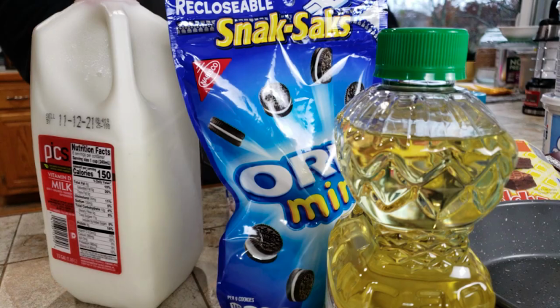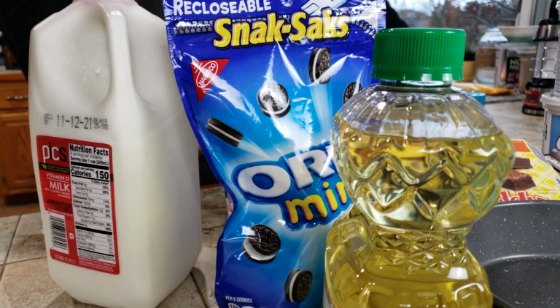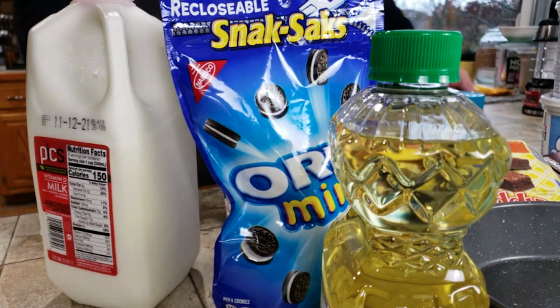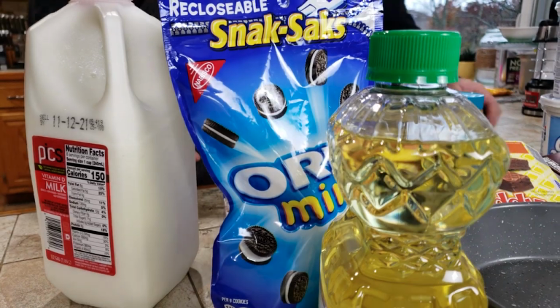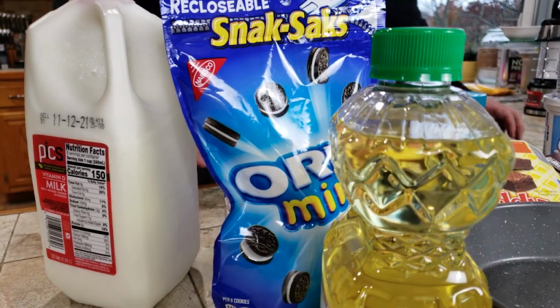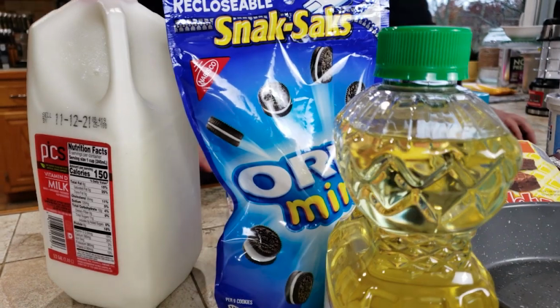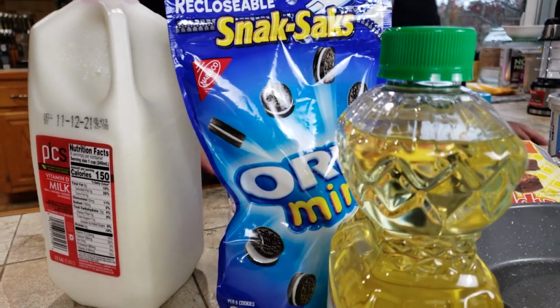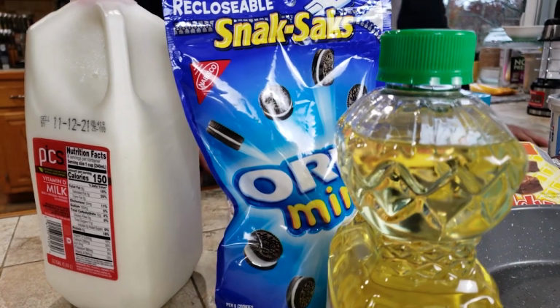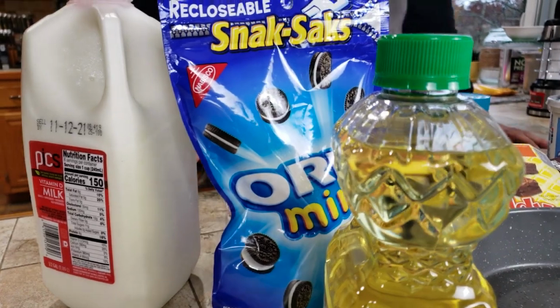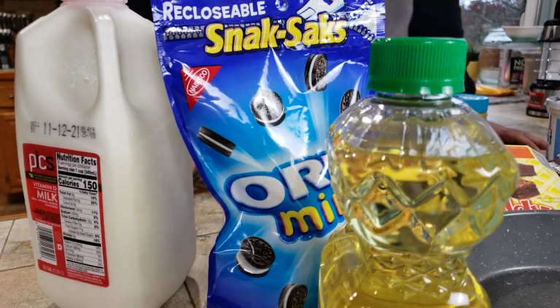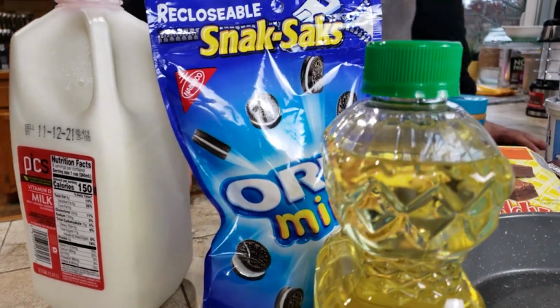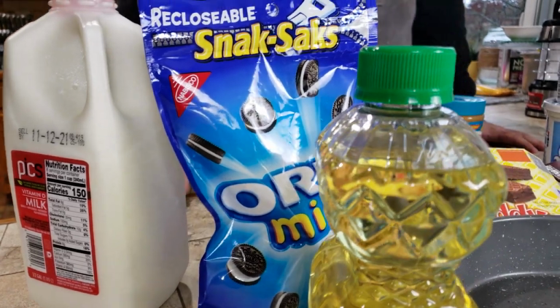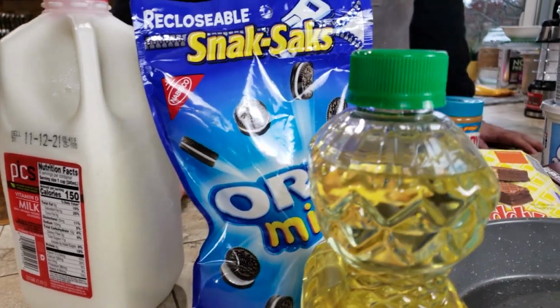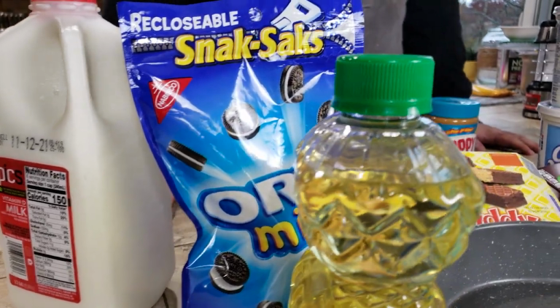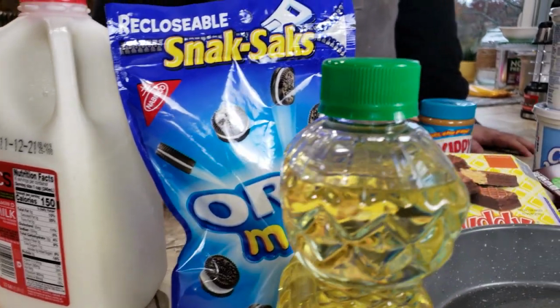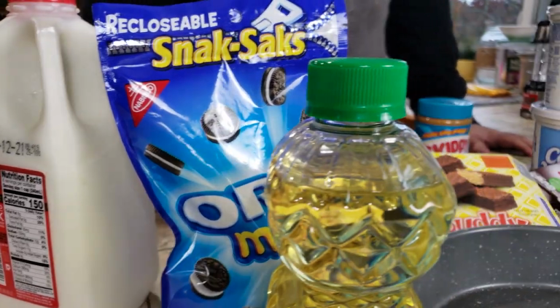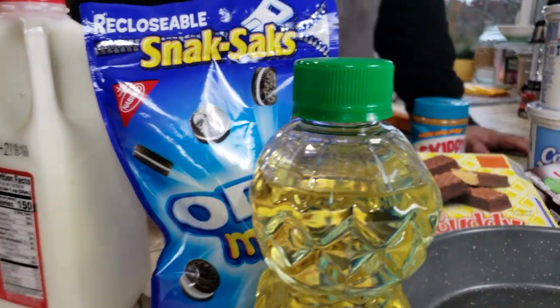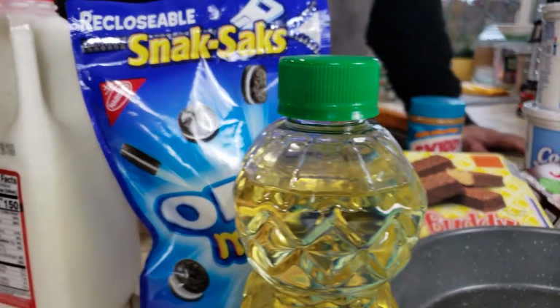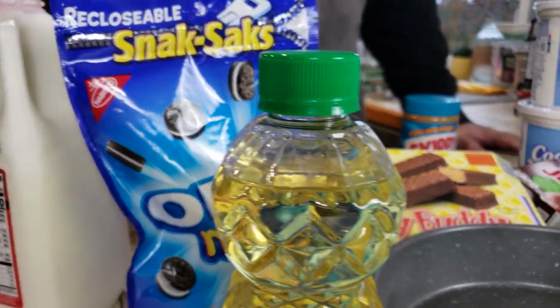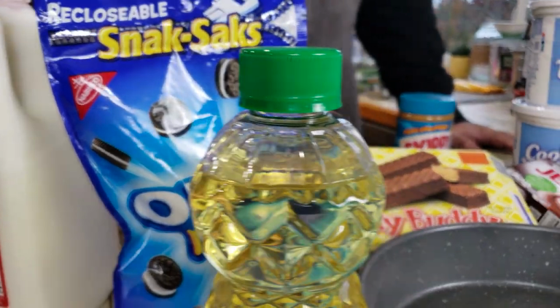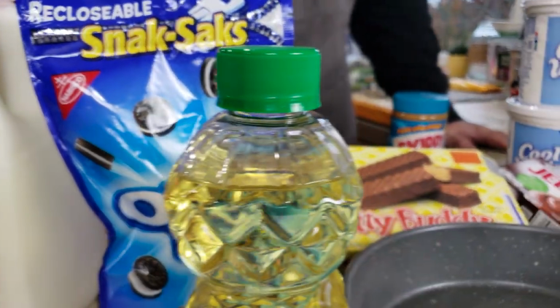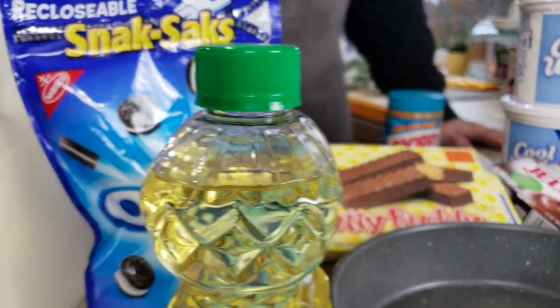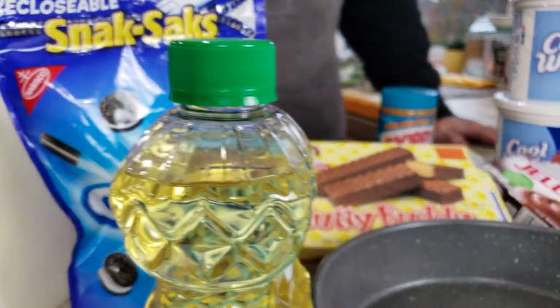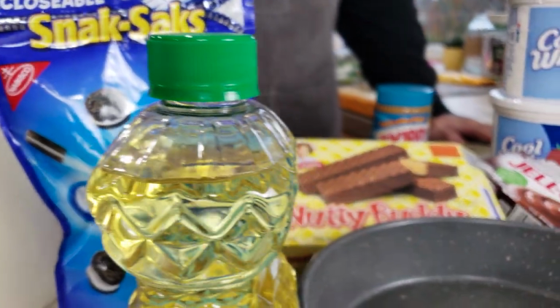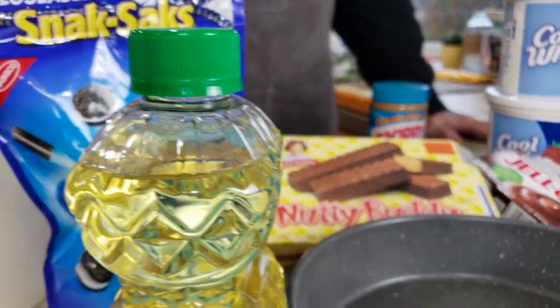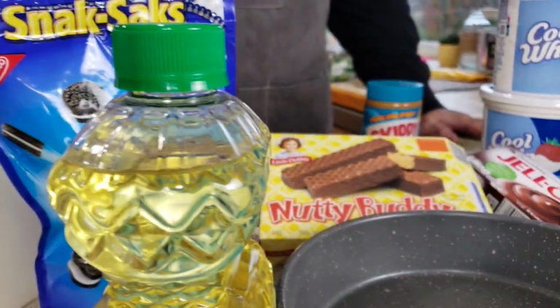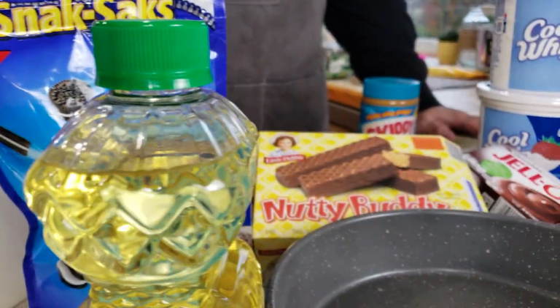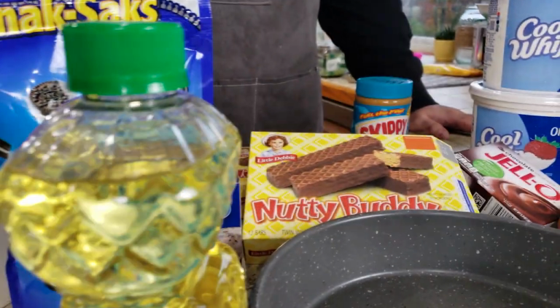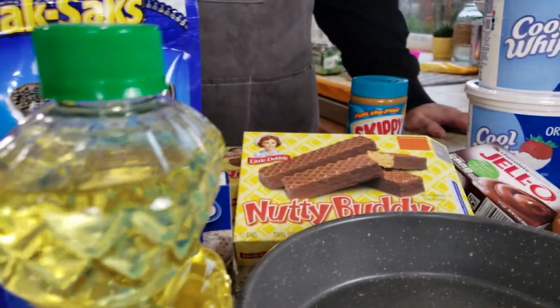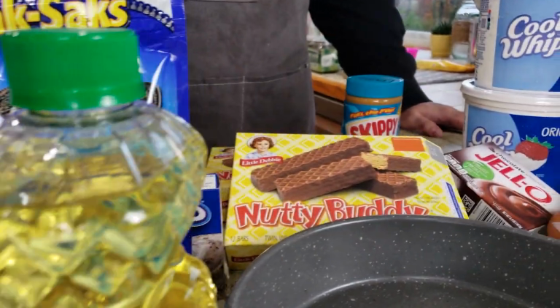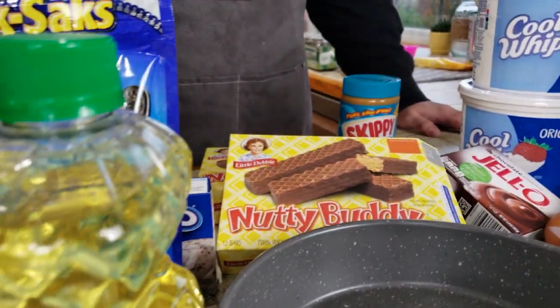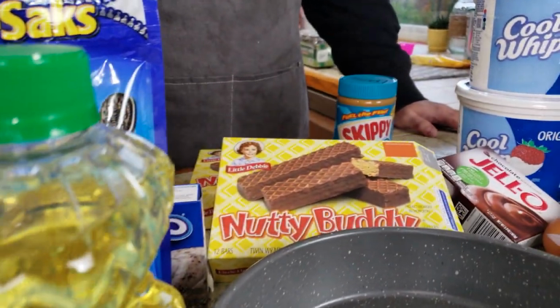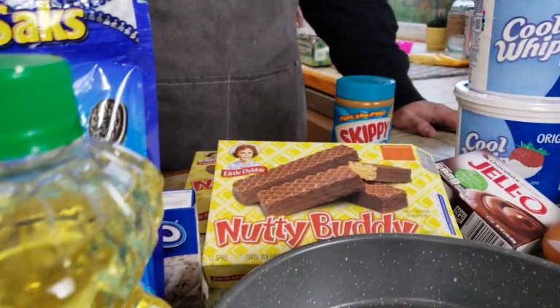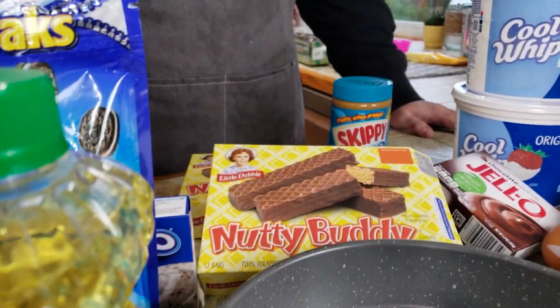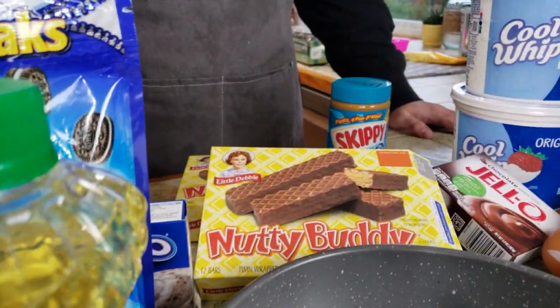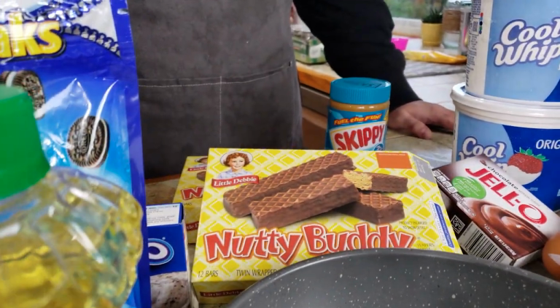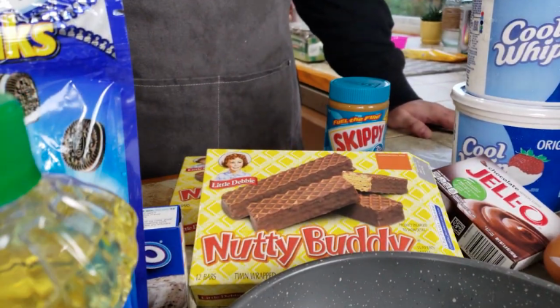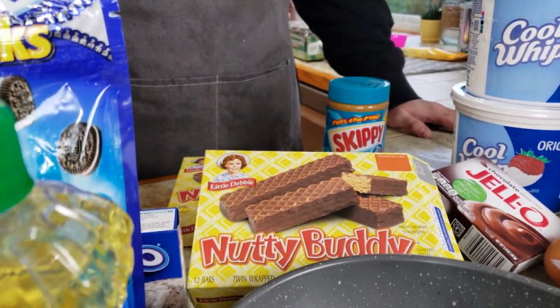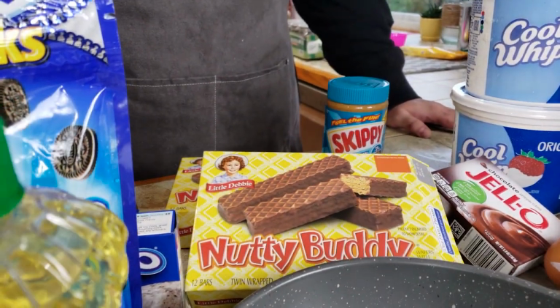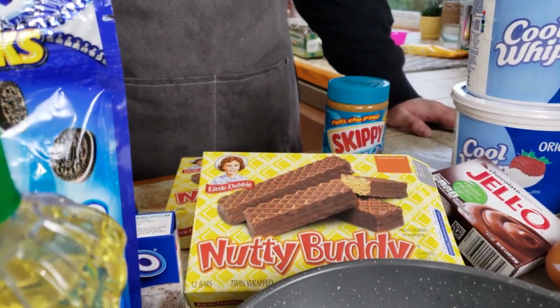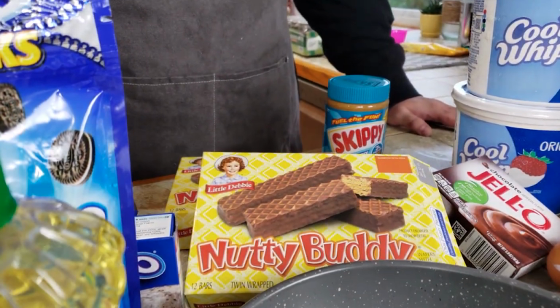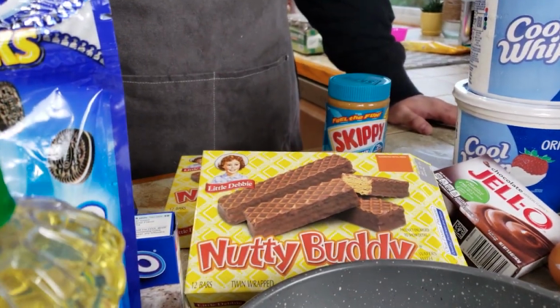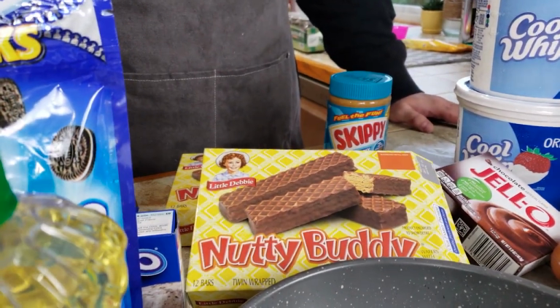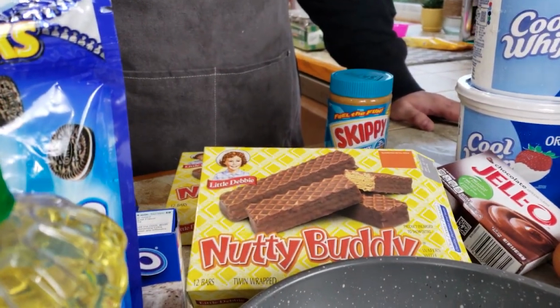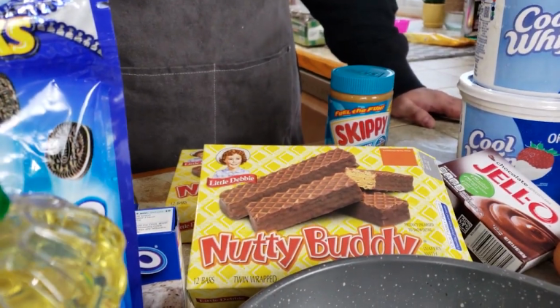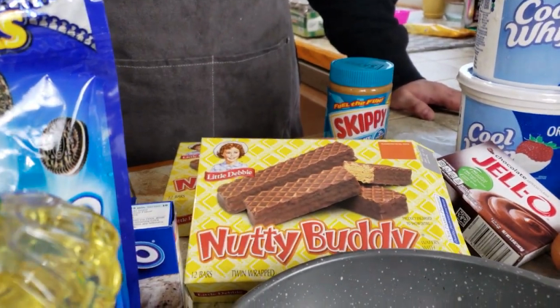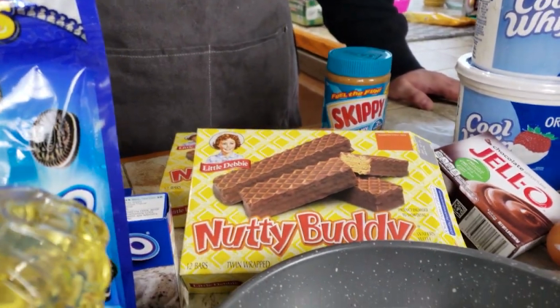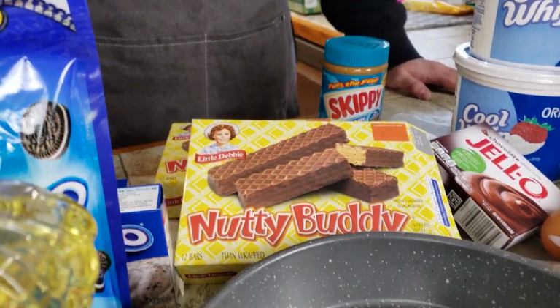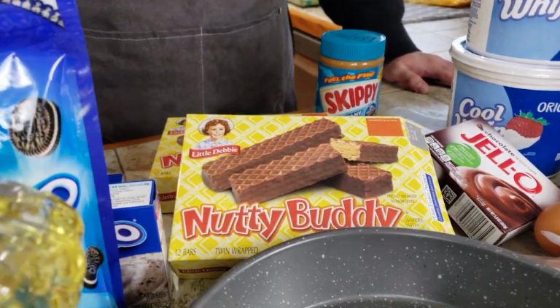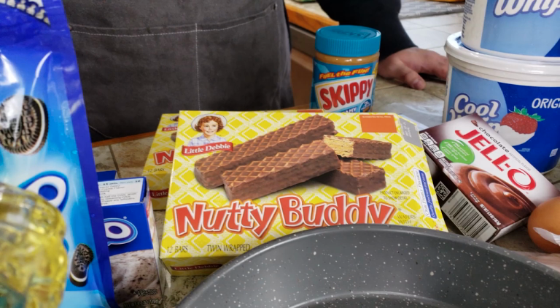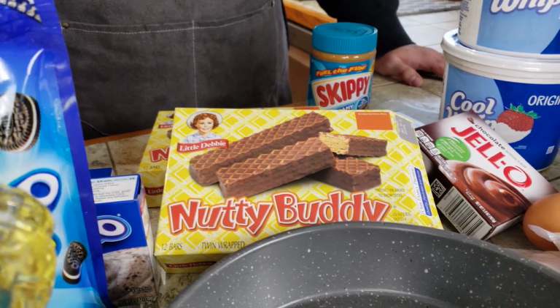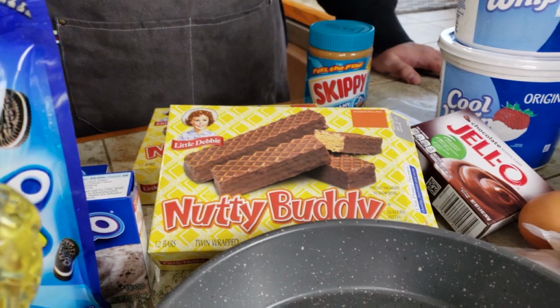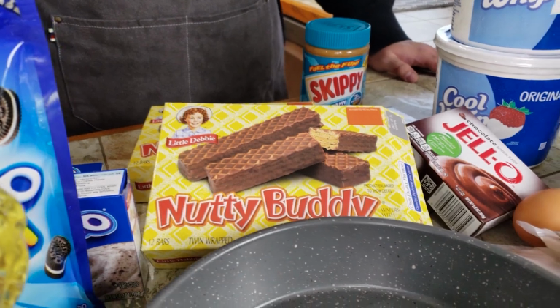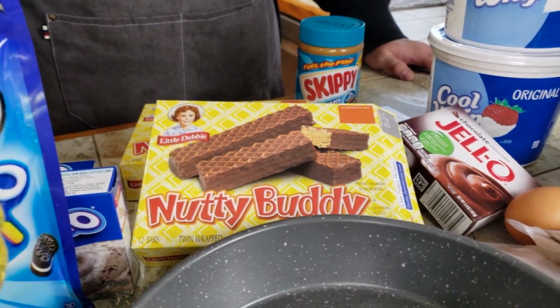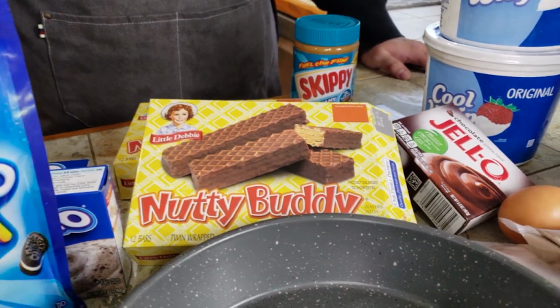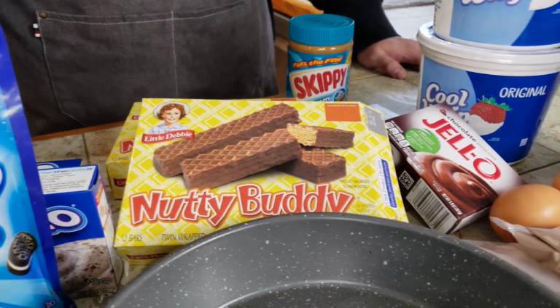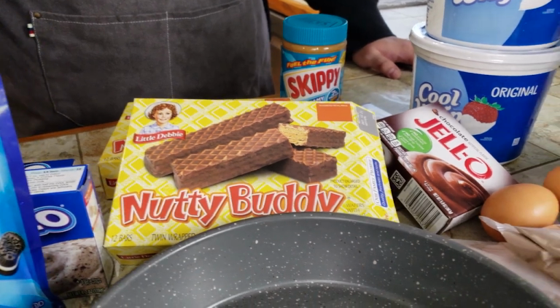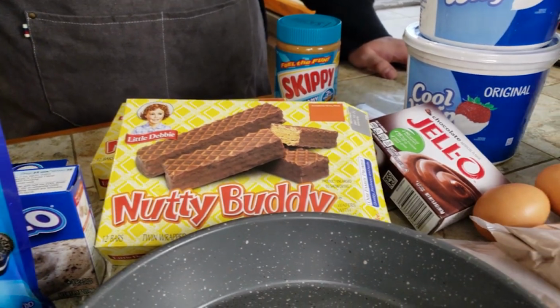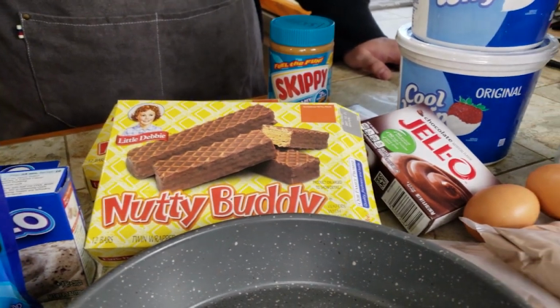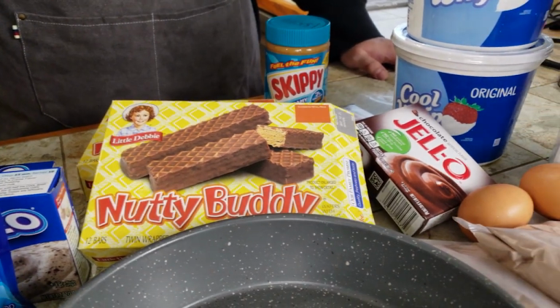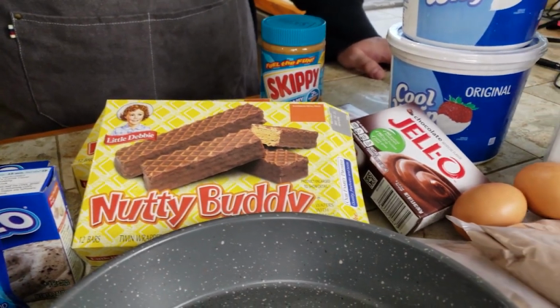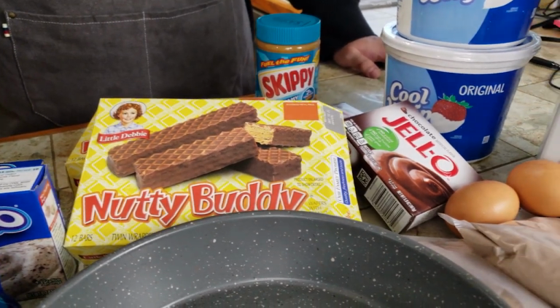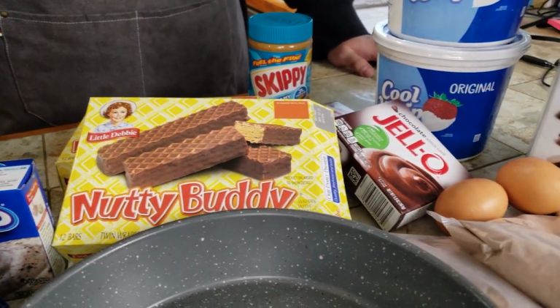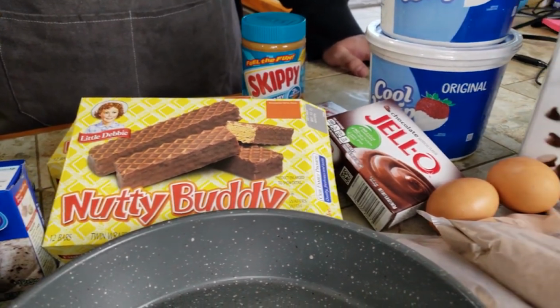Hey there, it's Steve from Kenny's Cook and today we have two simple variations on a Kenny's Celebration staple: Death by Chocolate.